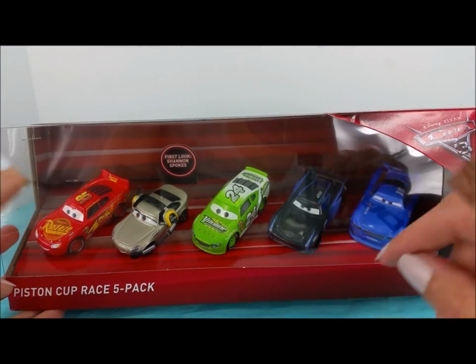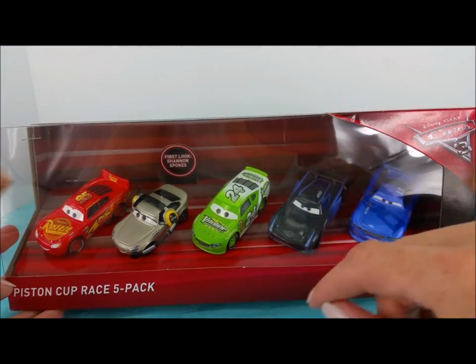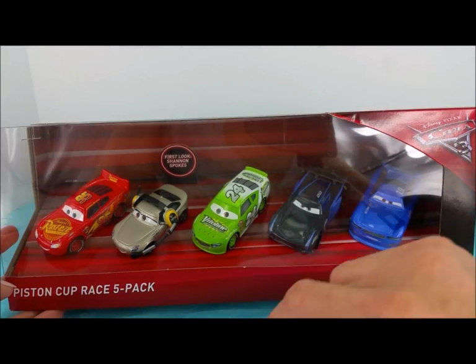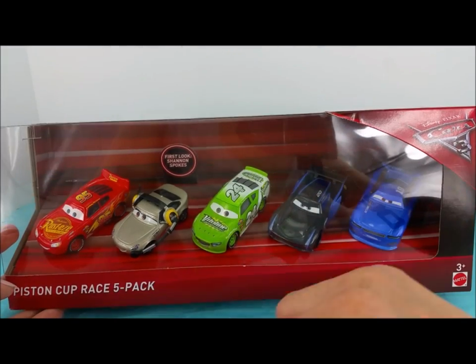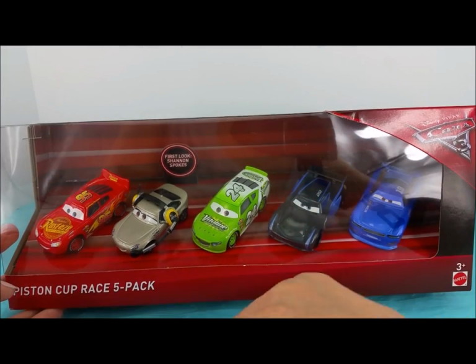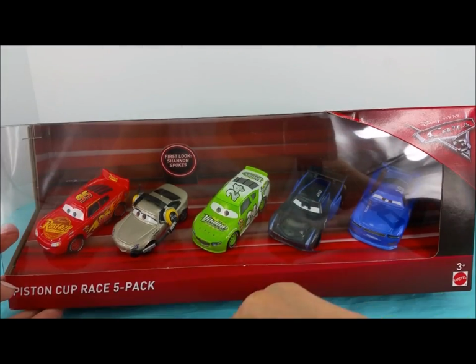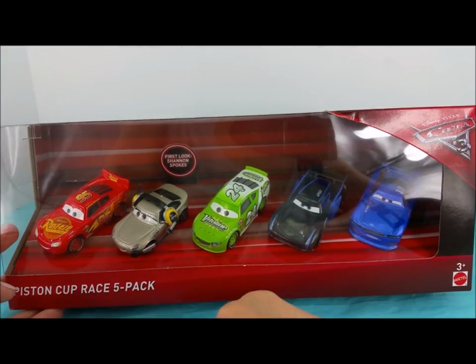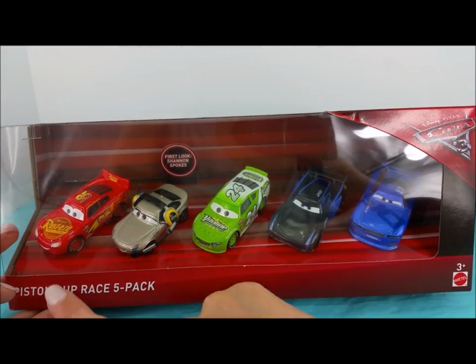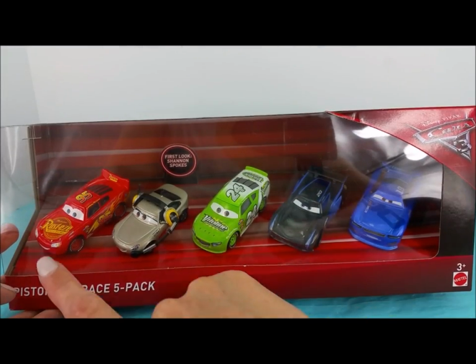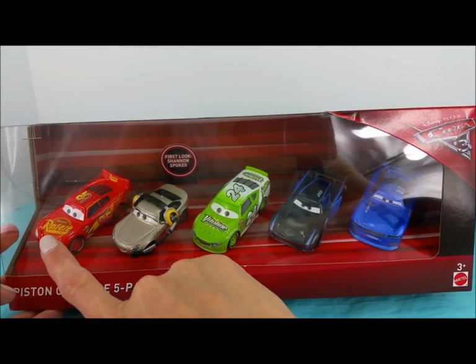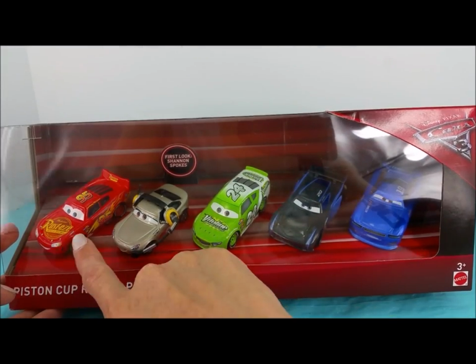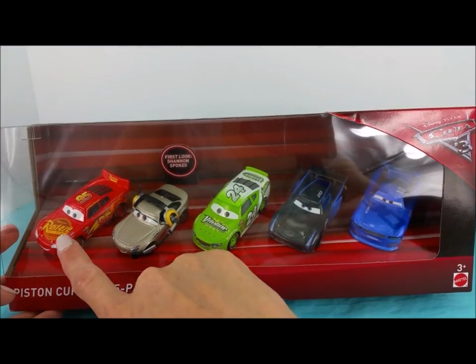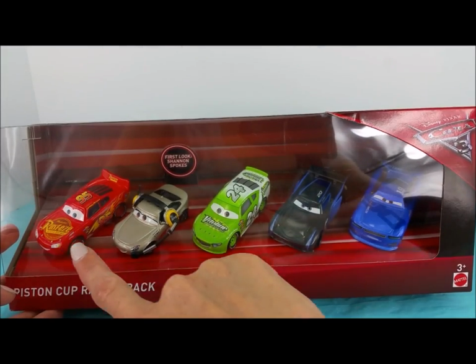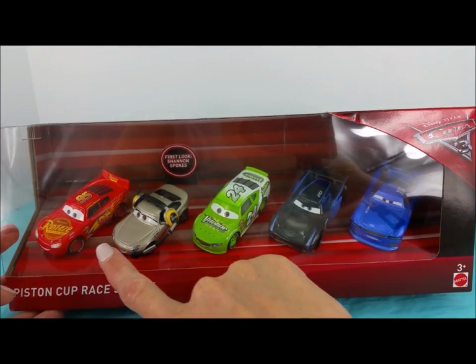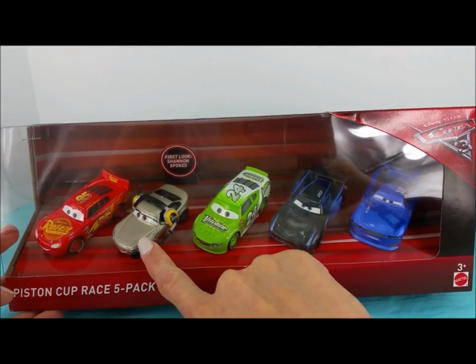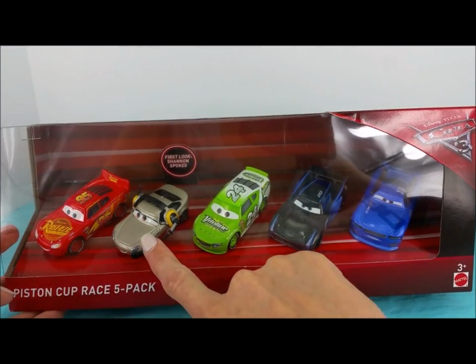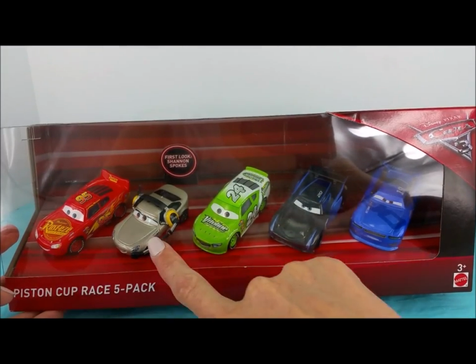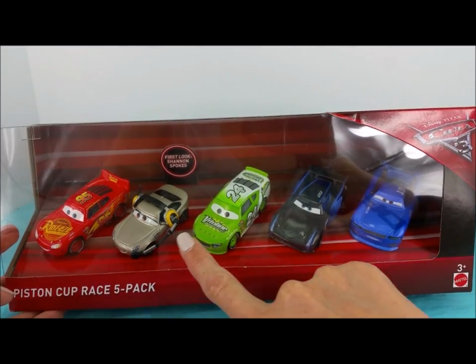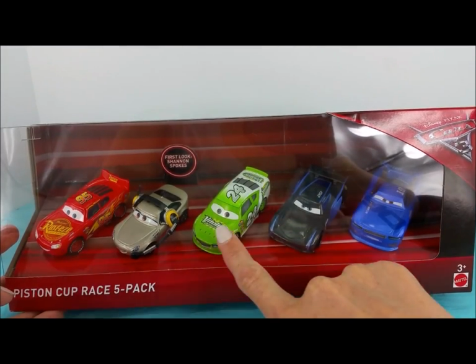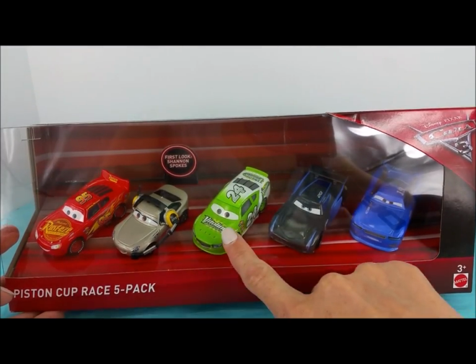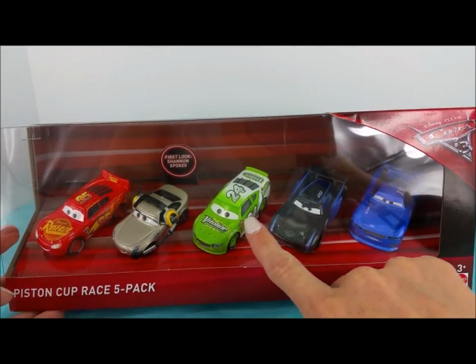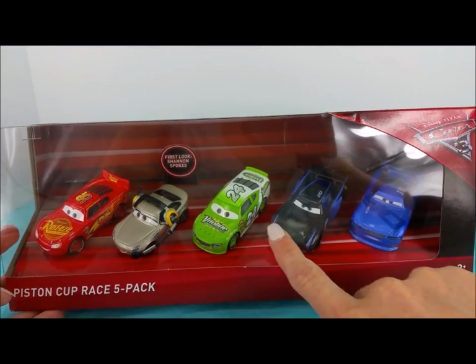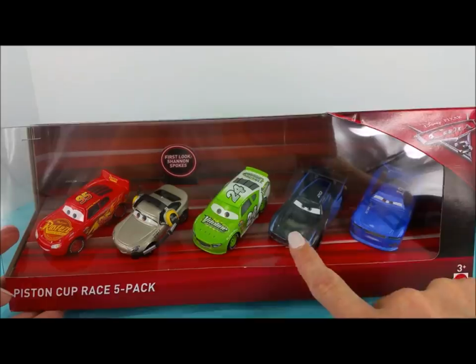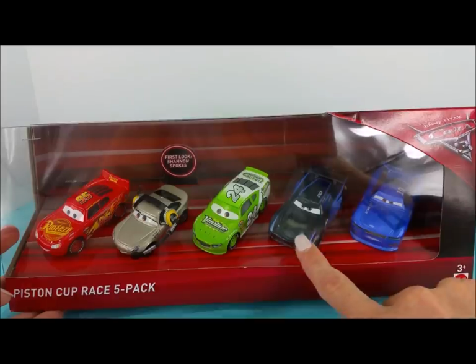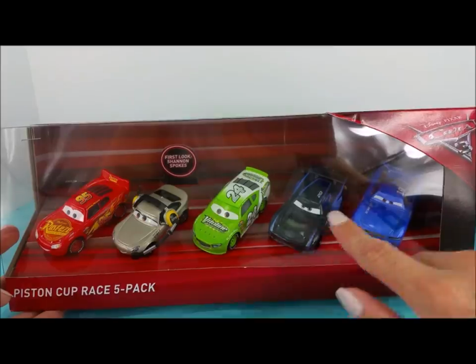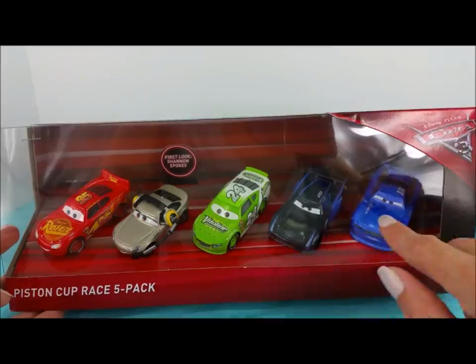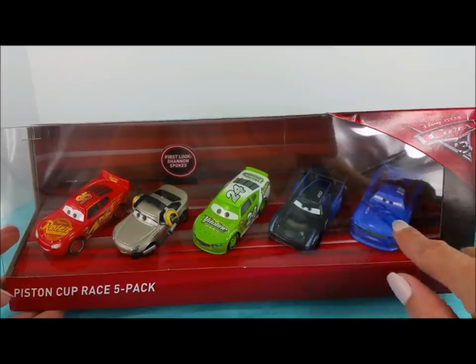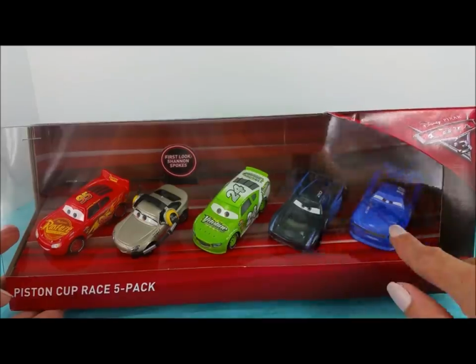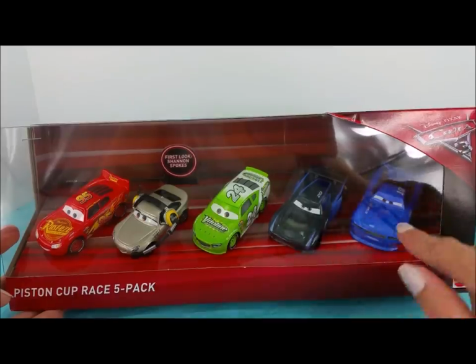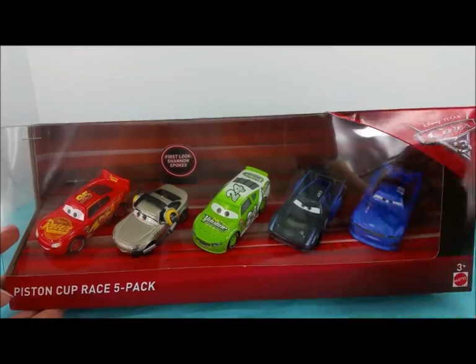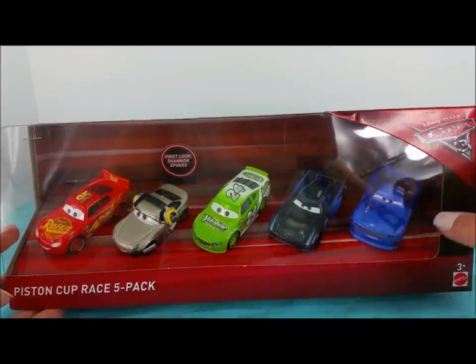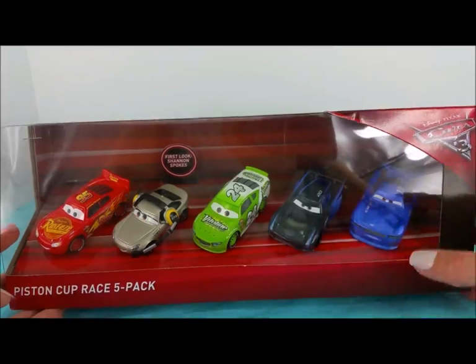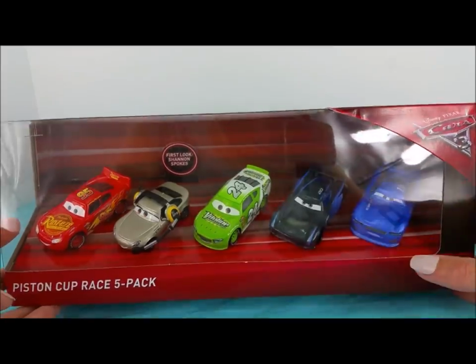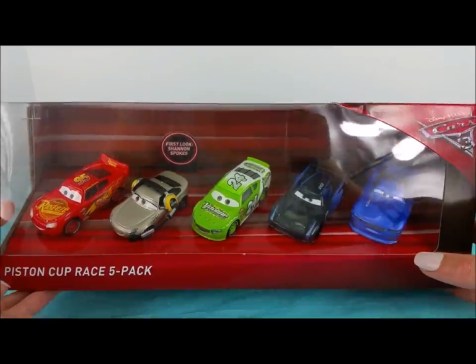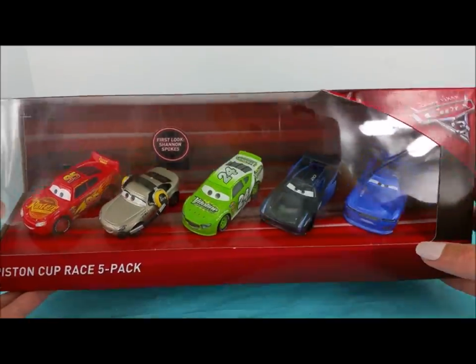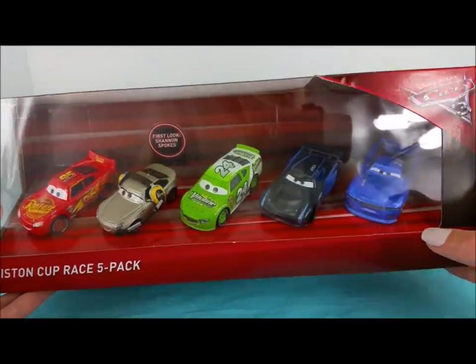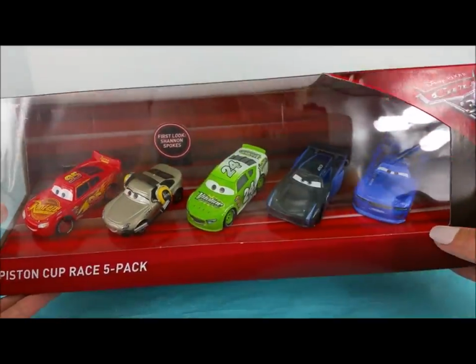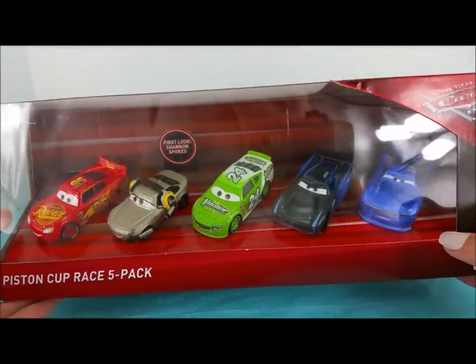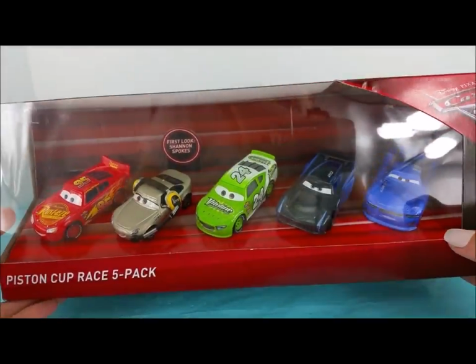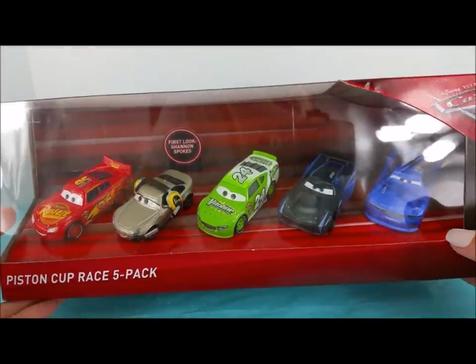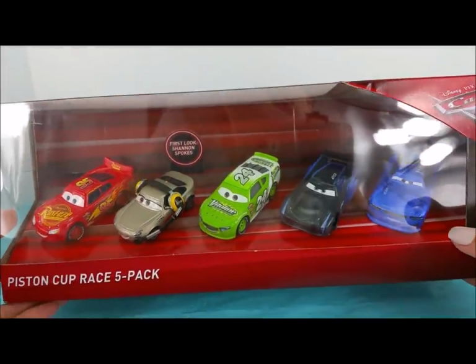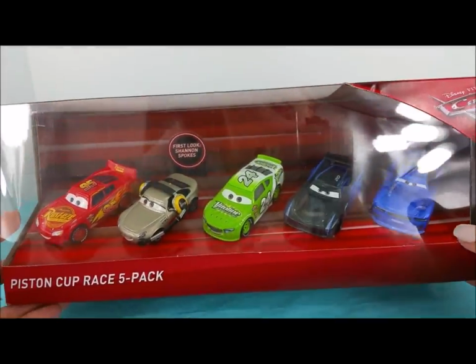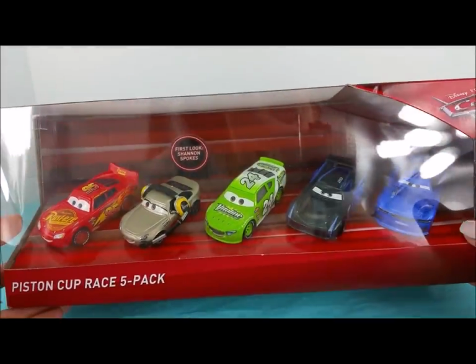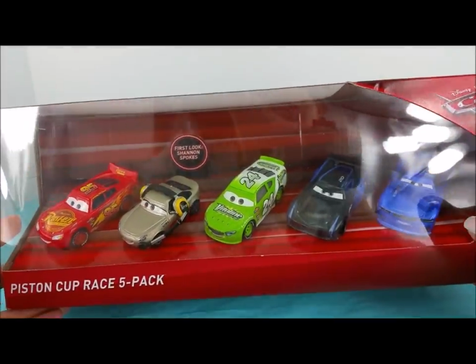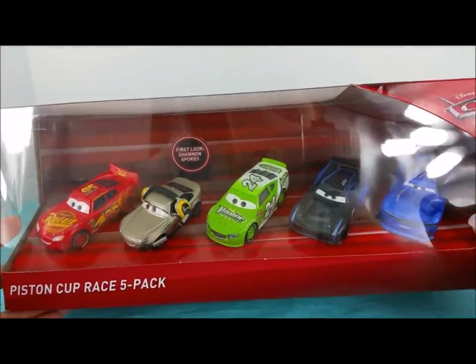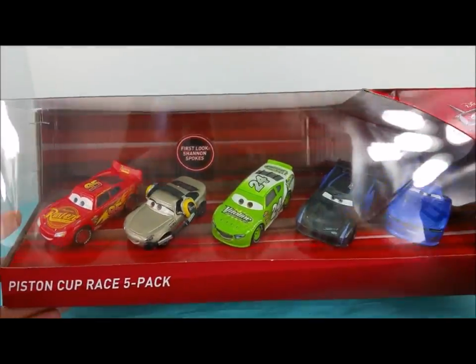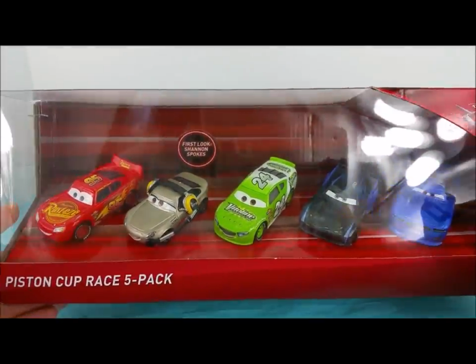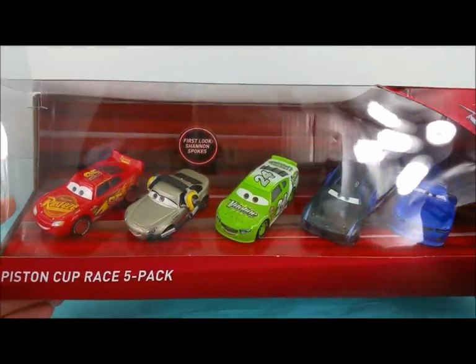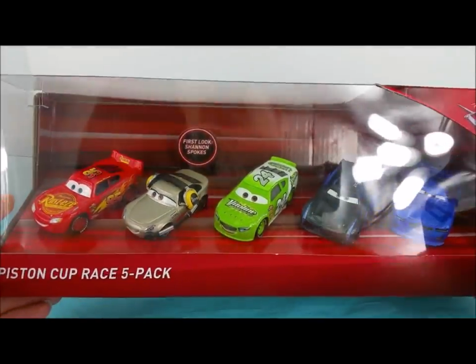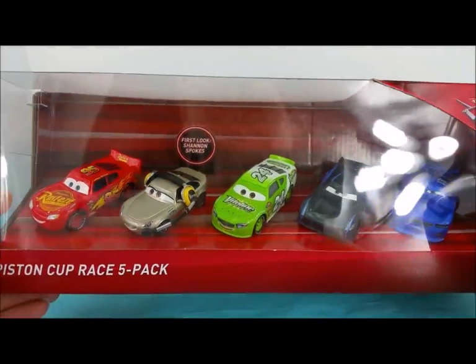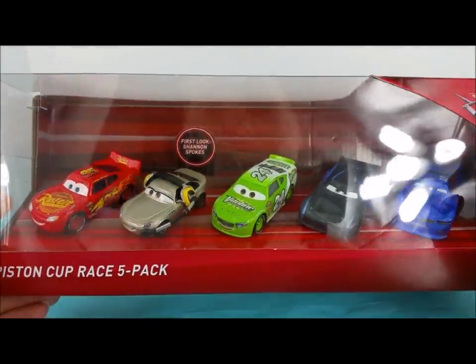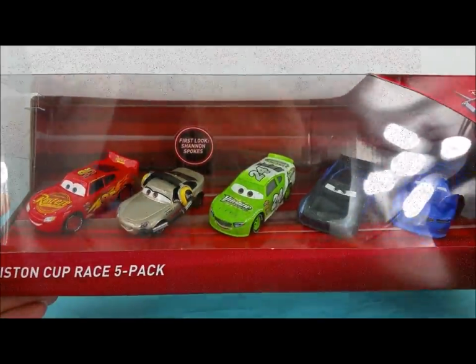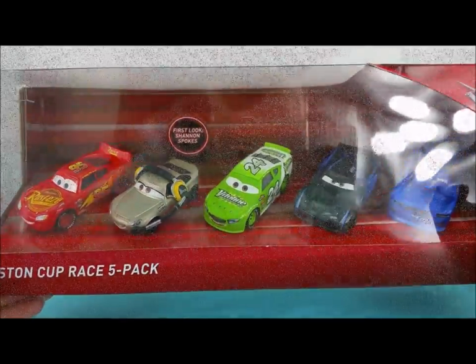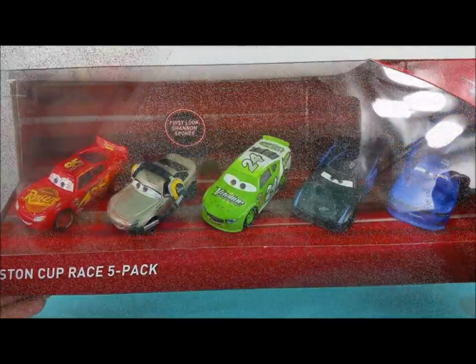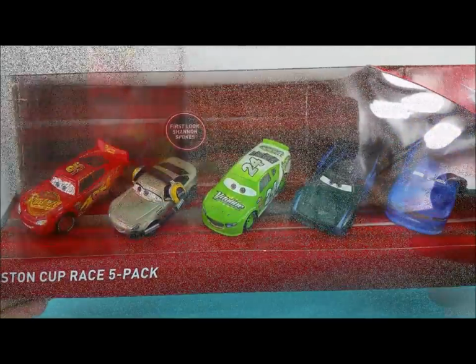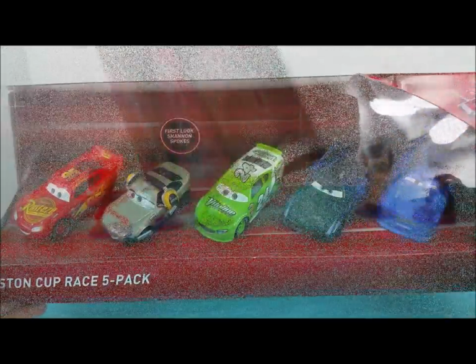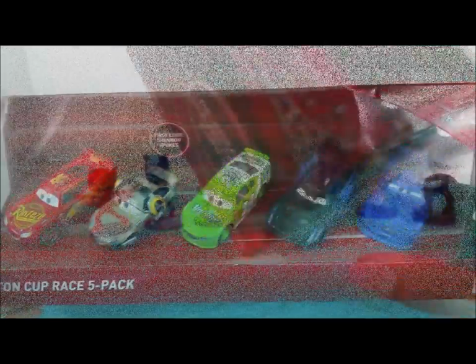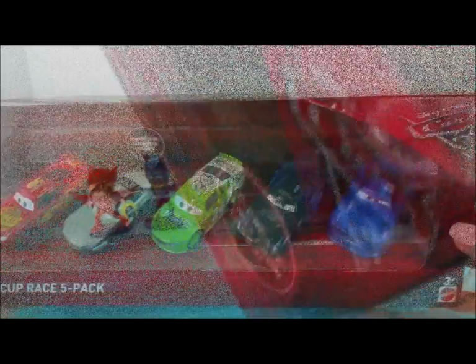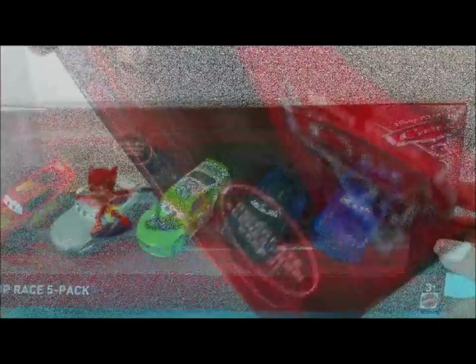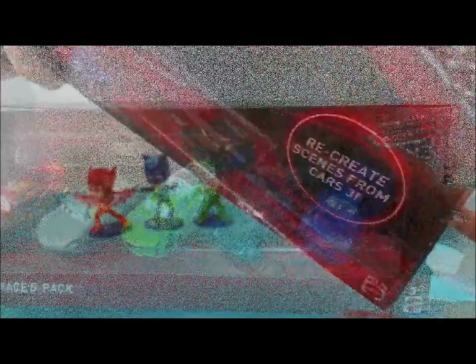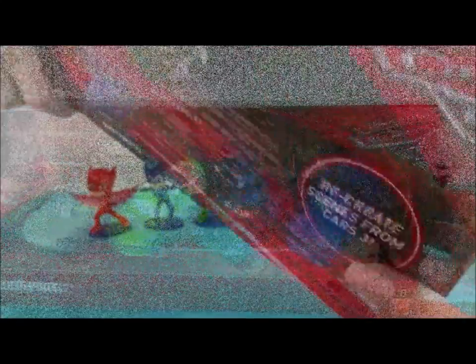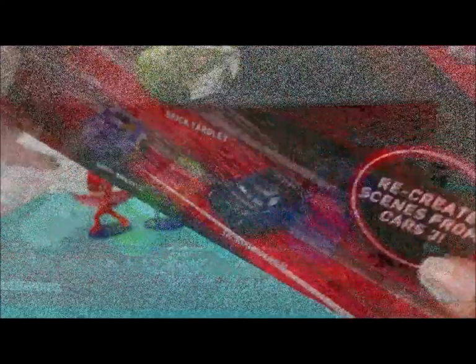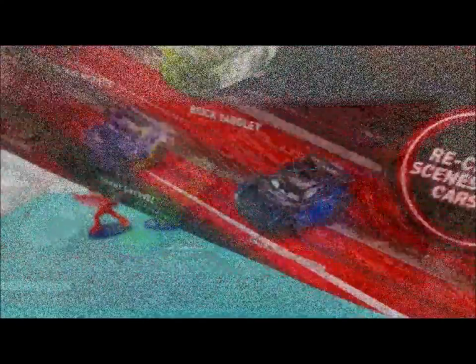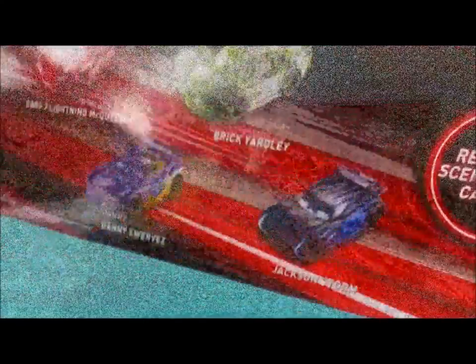This set includes 1, 2, 3, 4, 5 new race cars from the movie Cars 3.